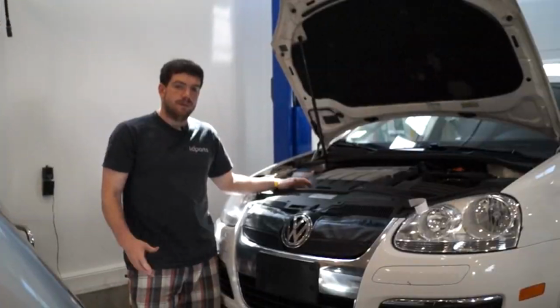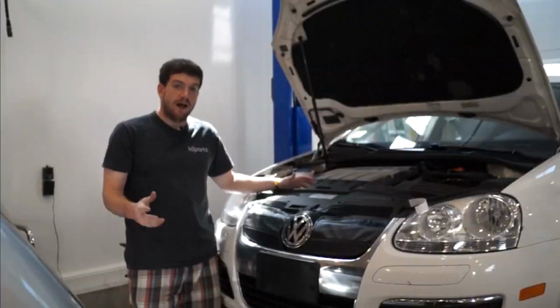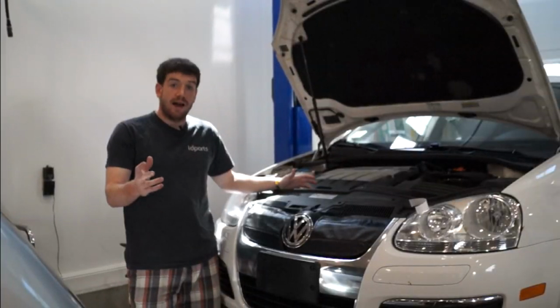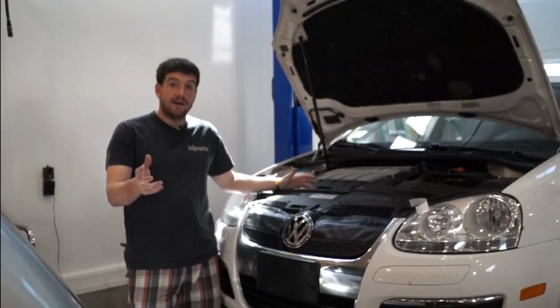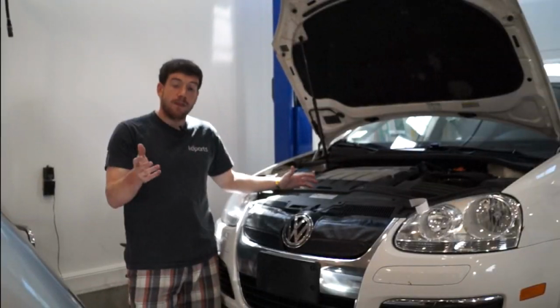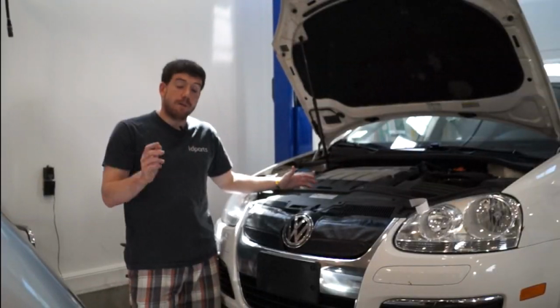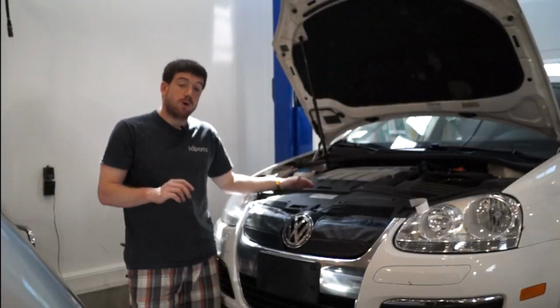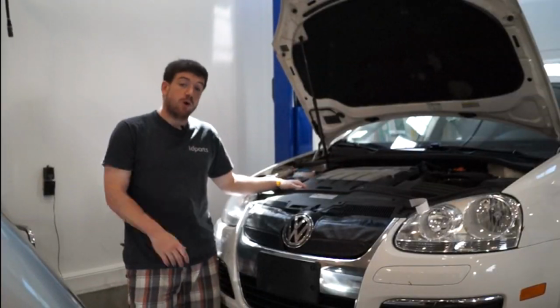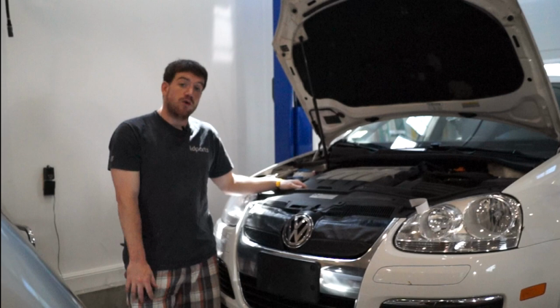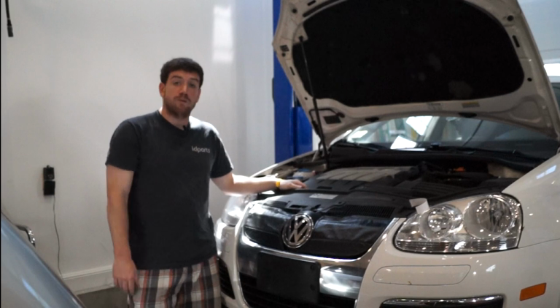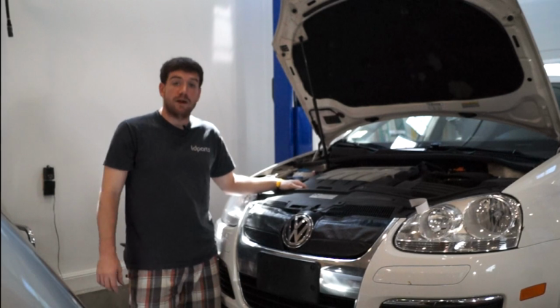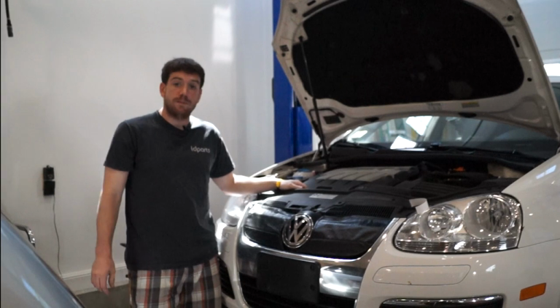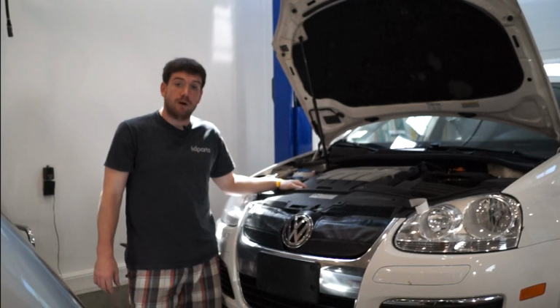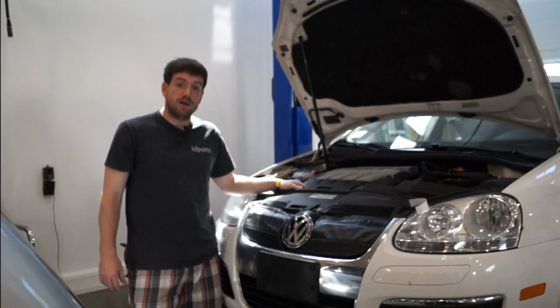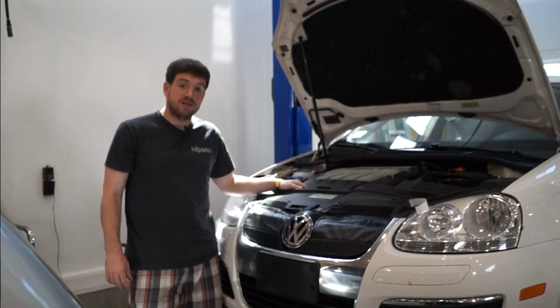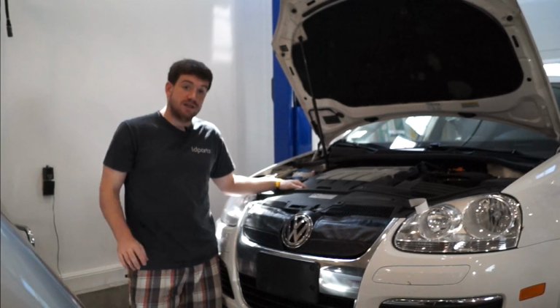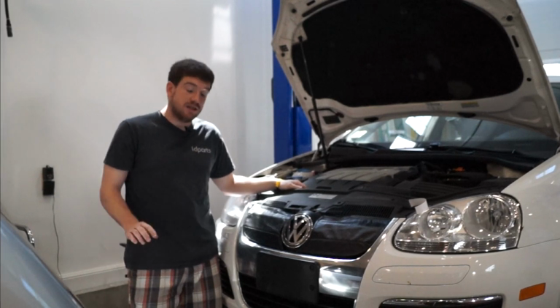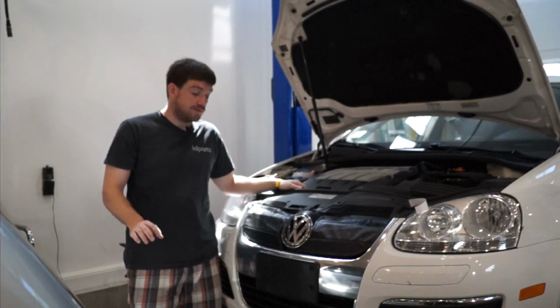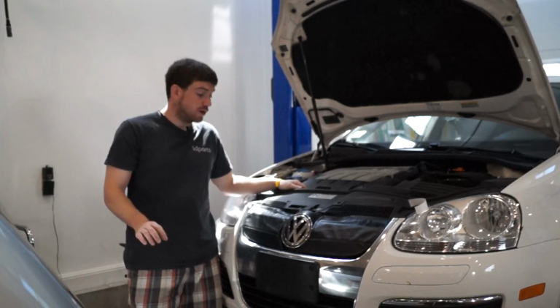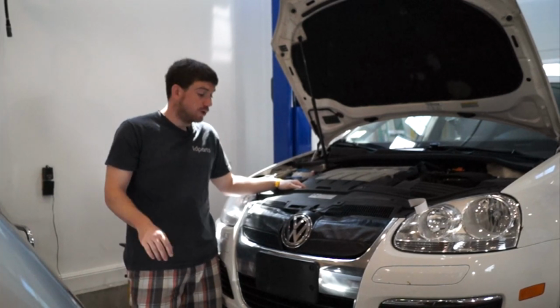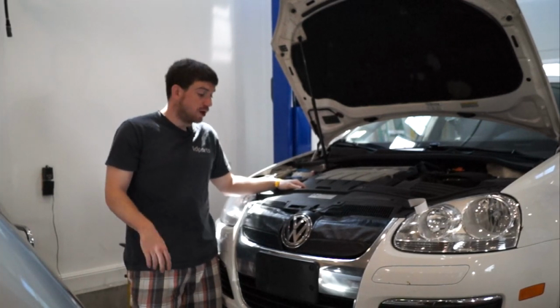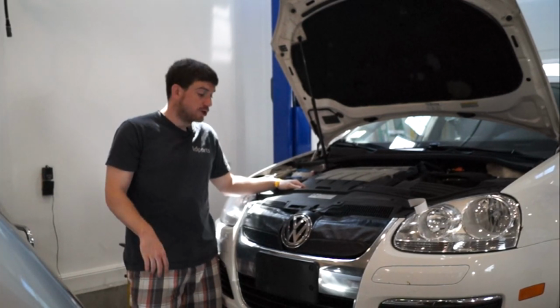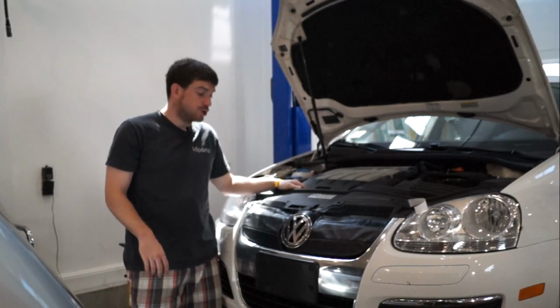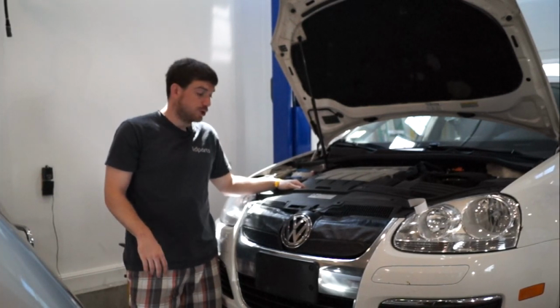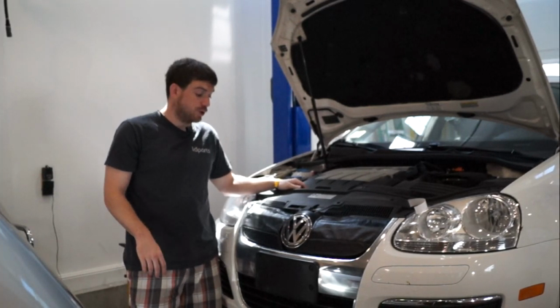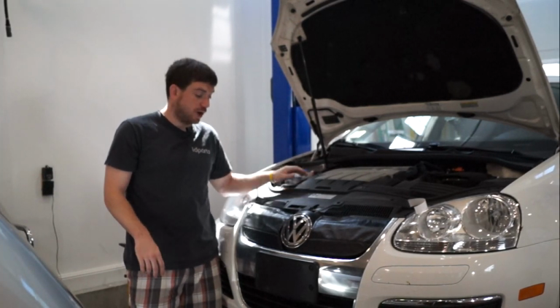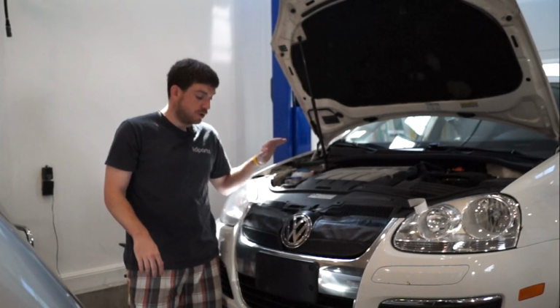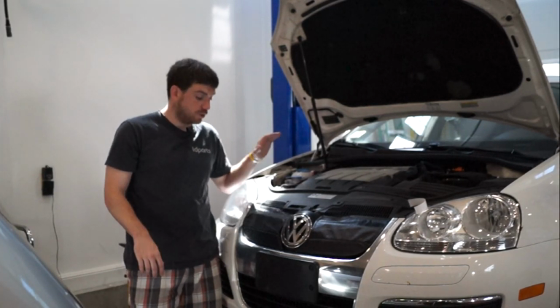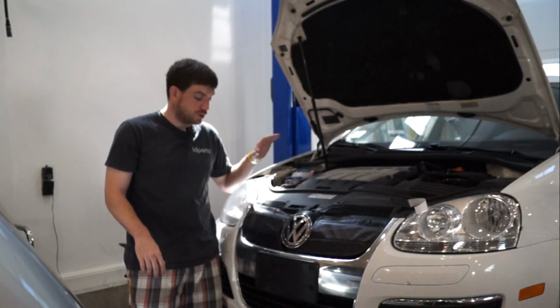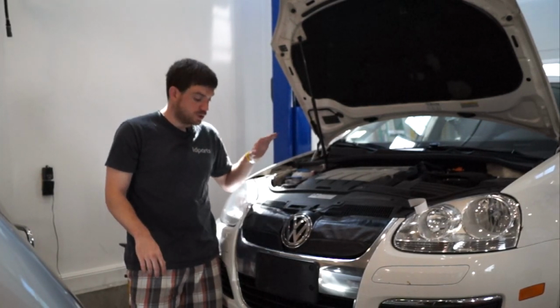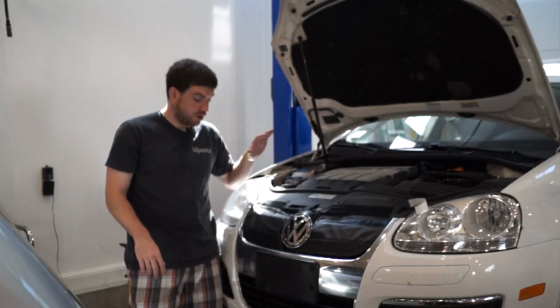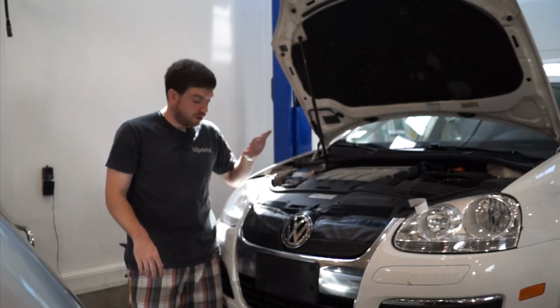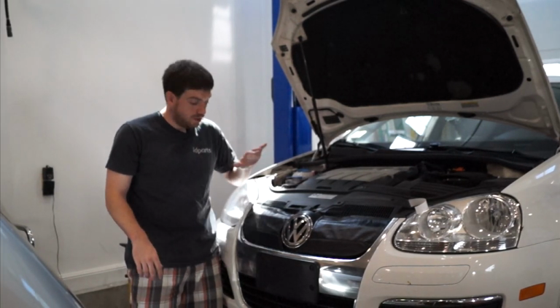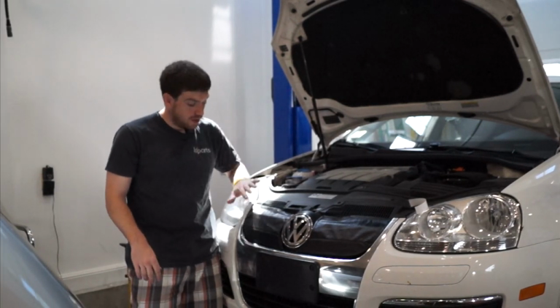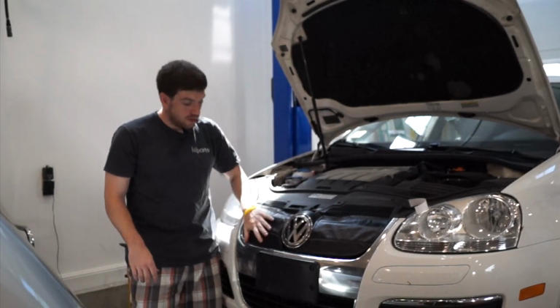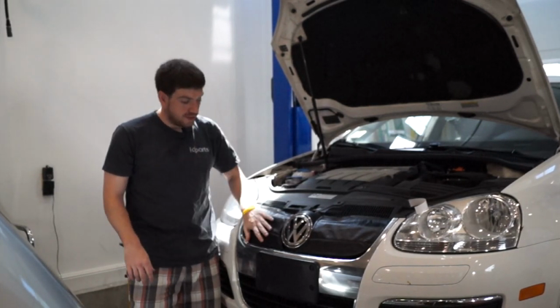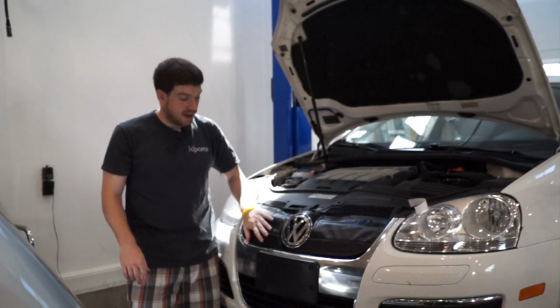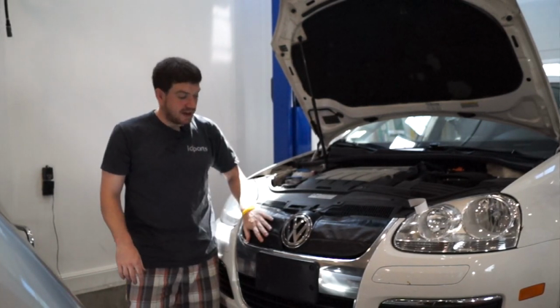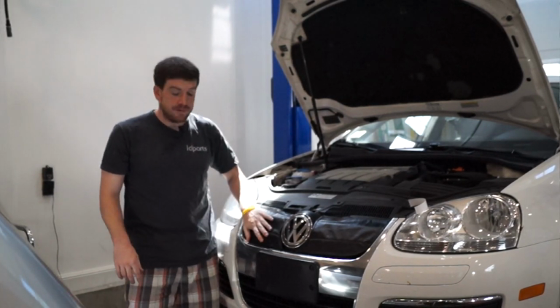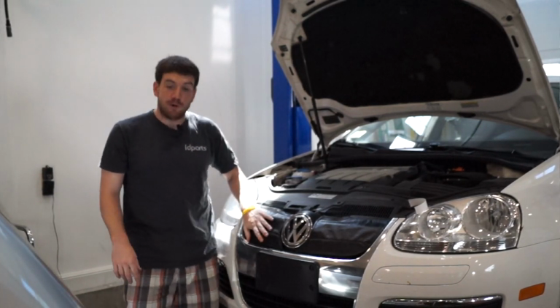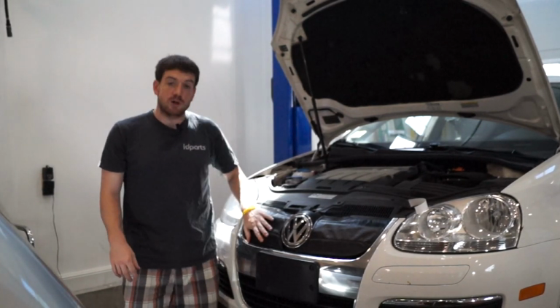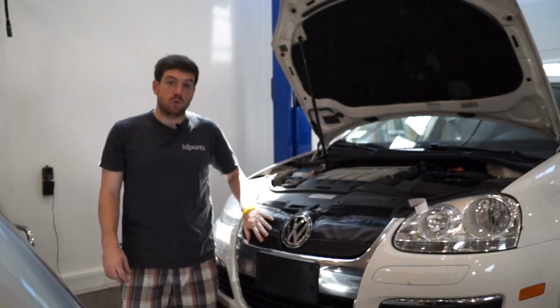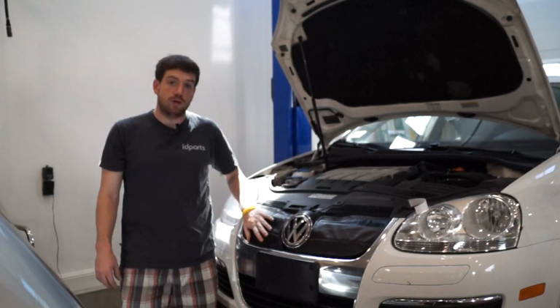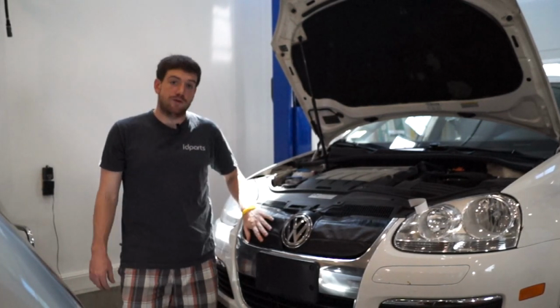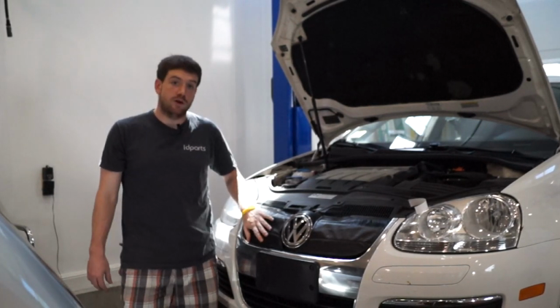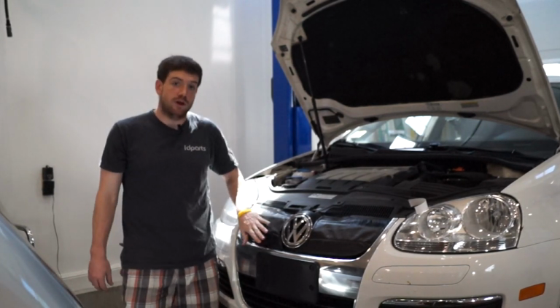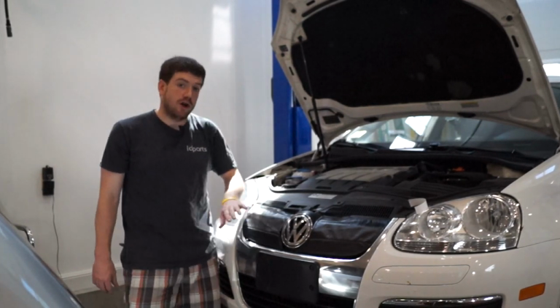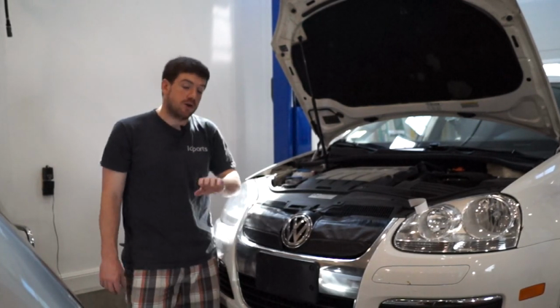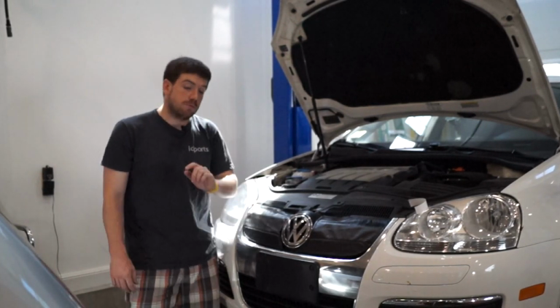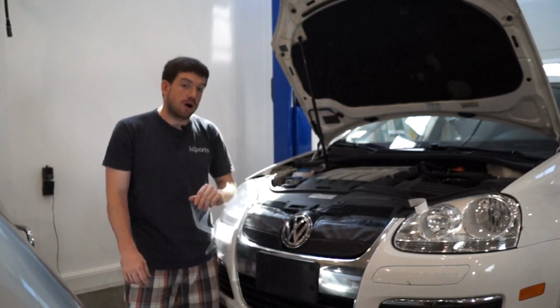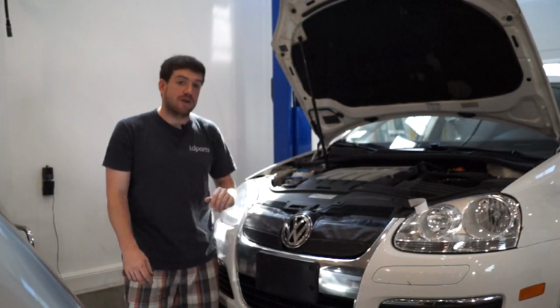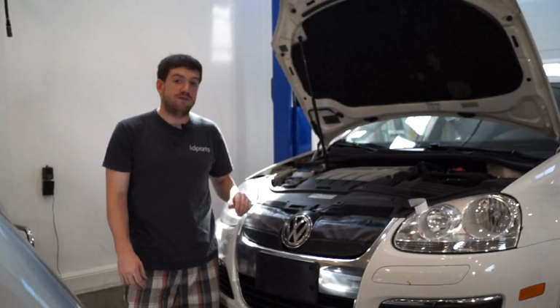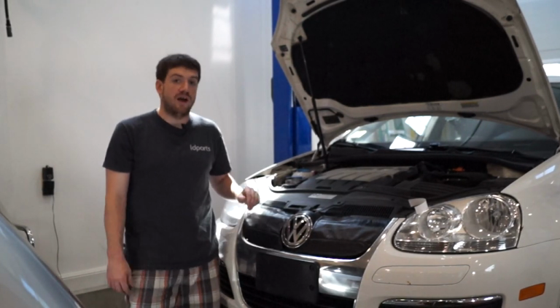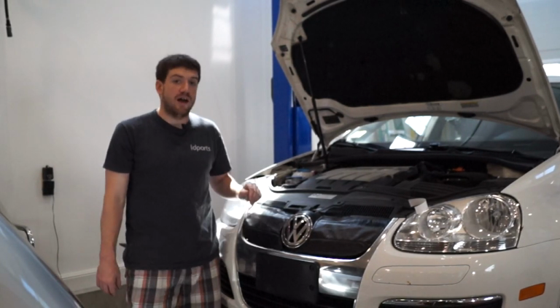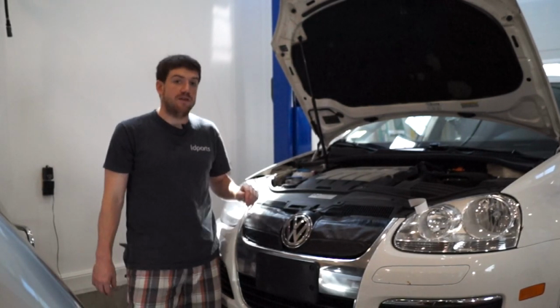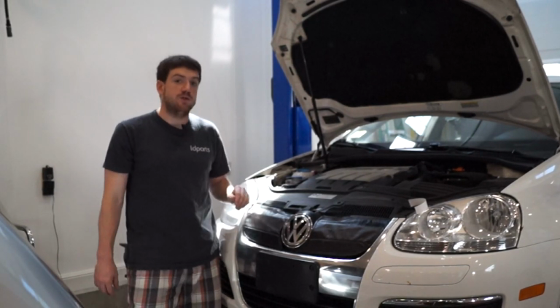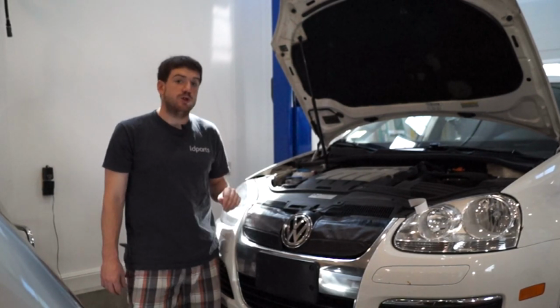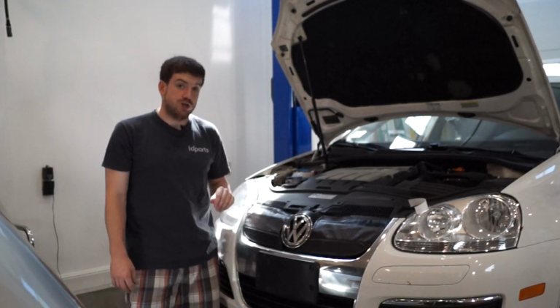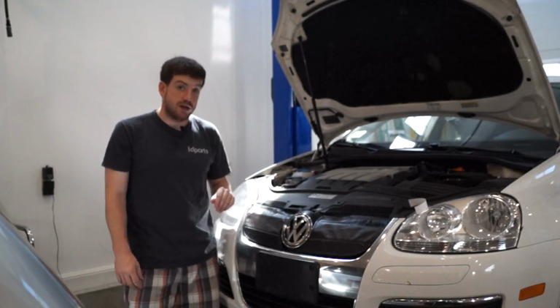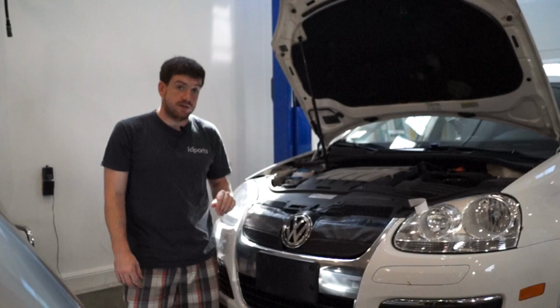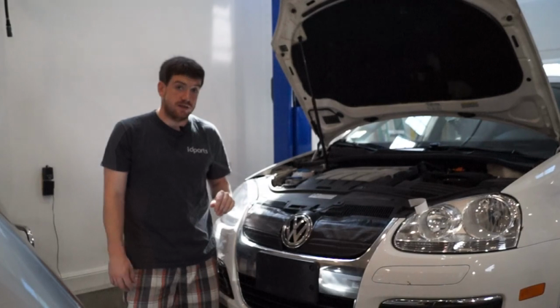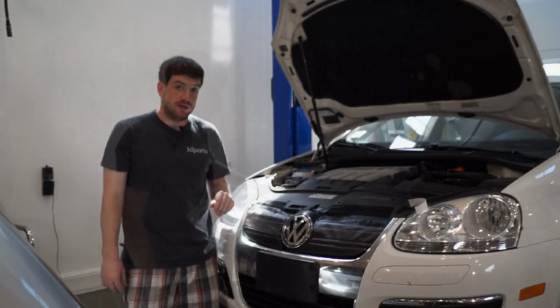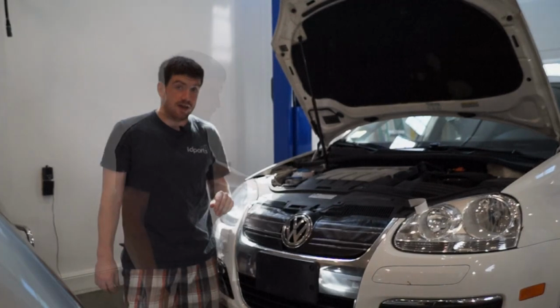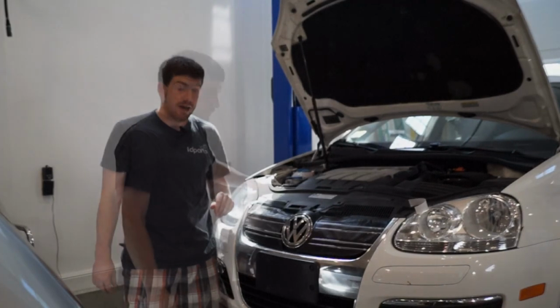Hi, I'm Cory from ID Parts. In this video, I'll show you how to install the ID Parts winter front on your Mark V Jetta TDI.